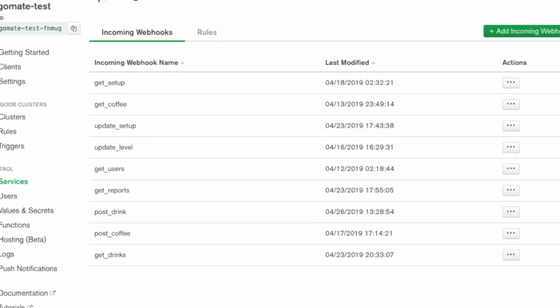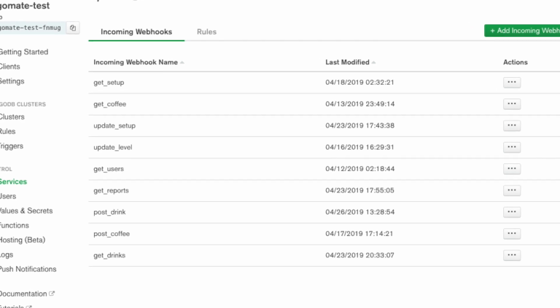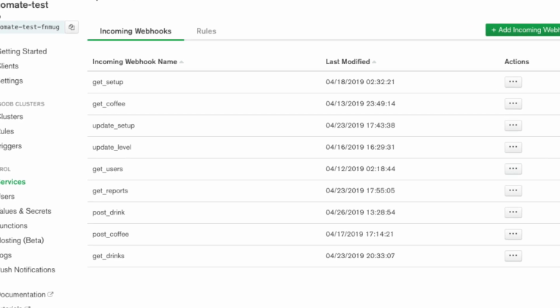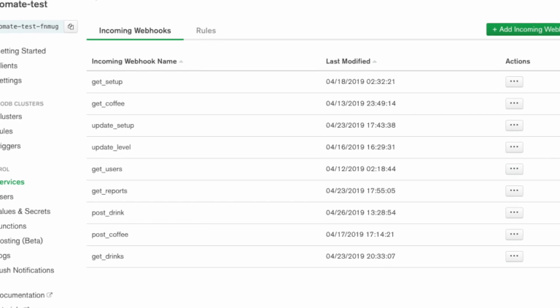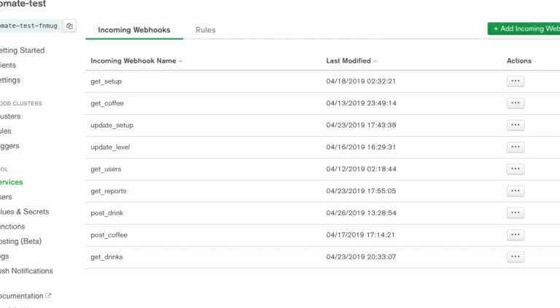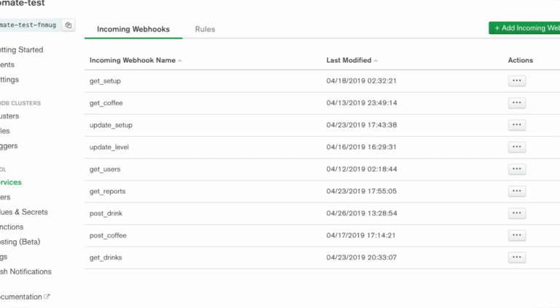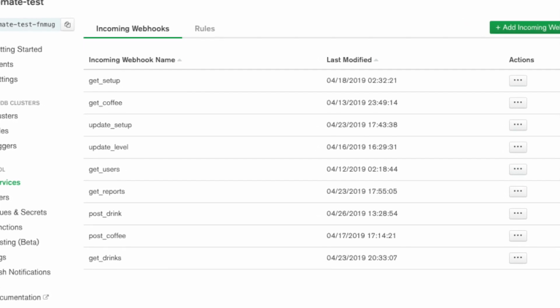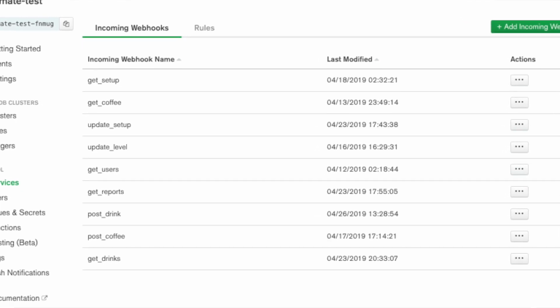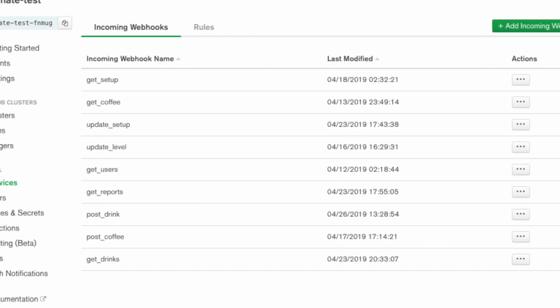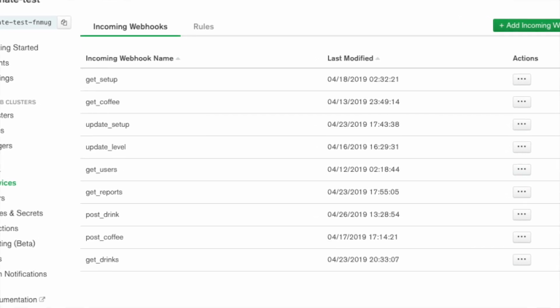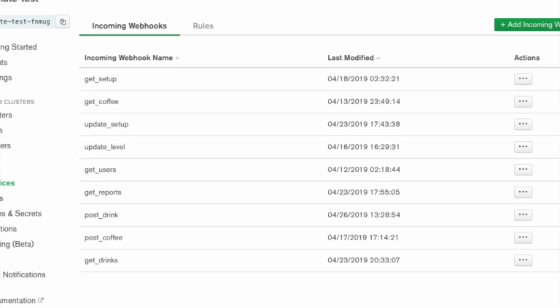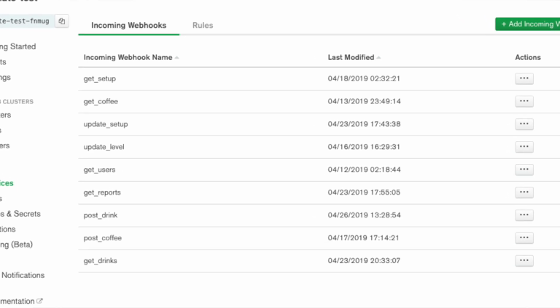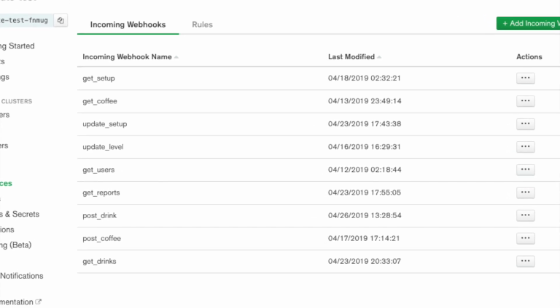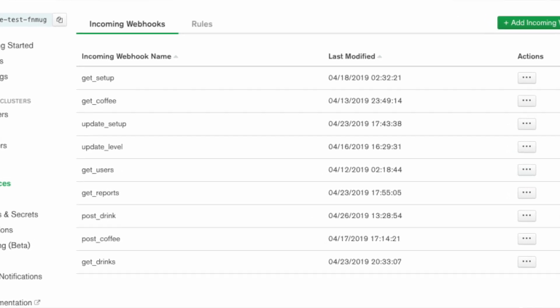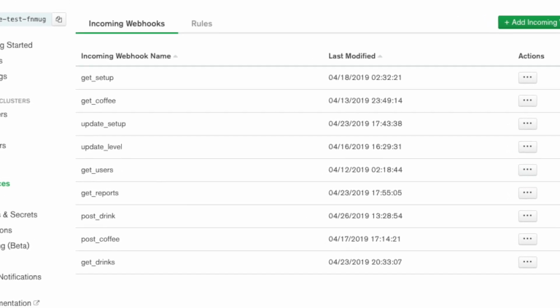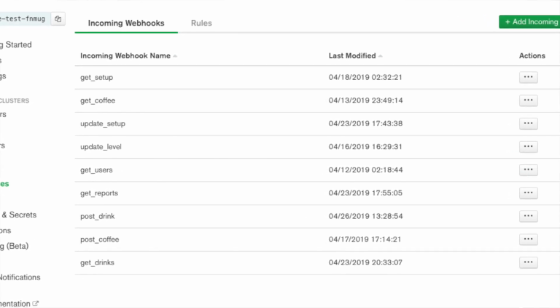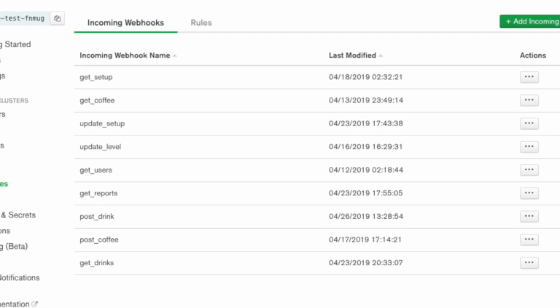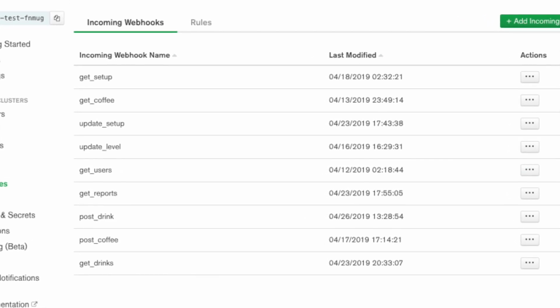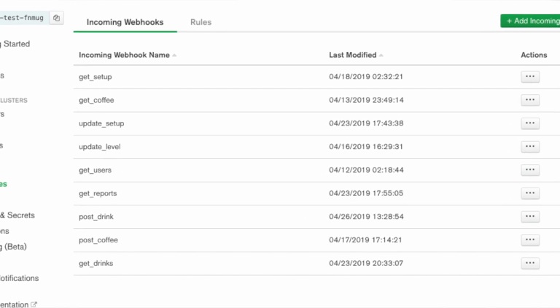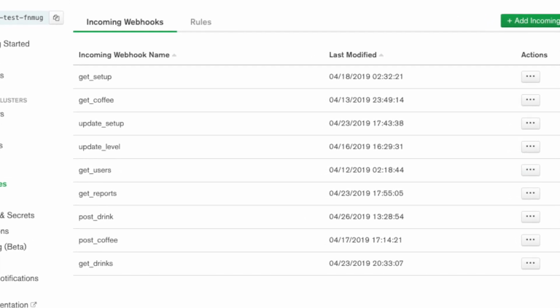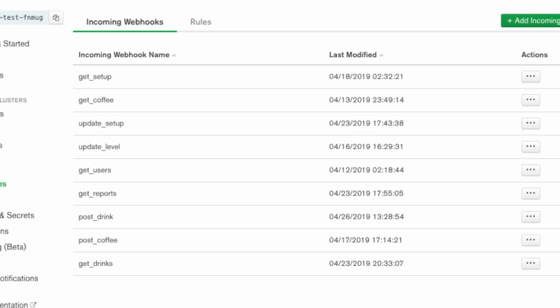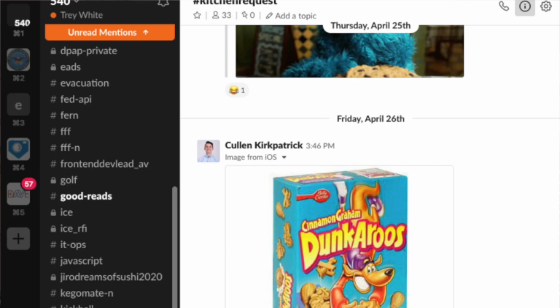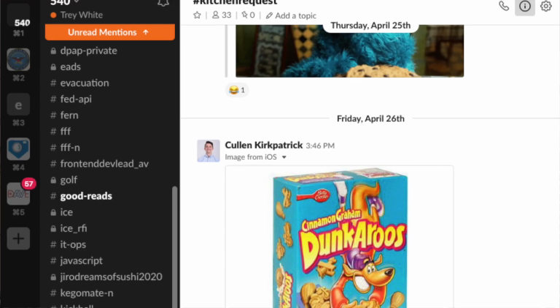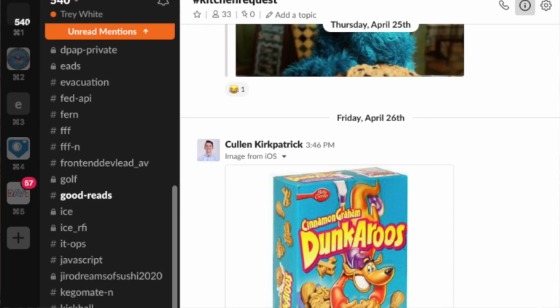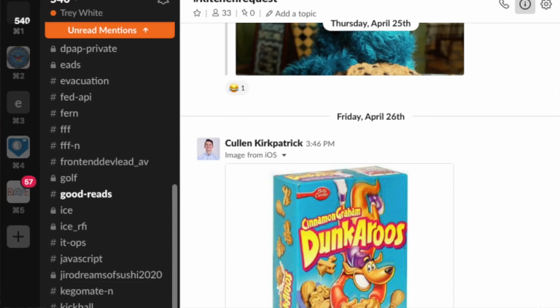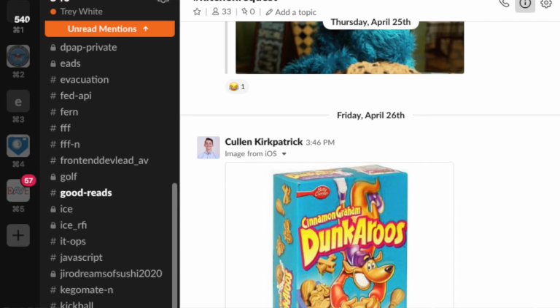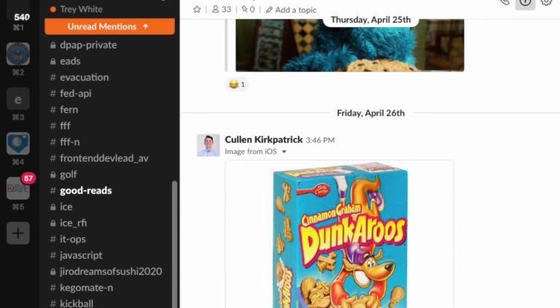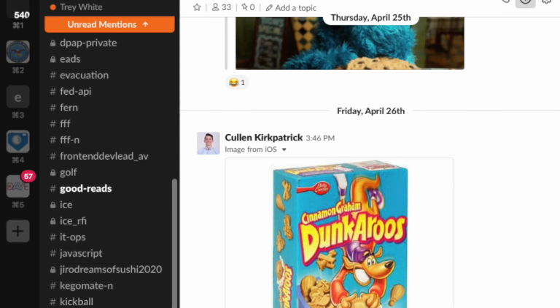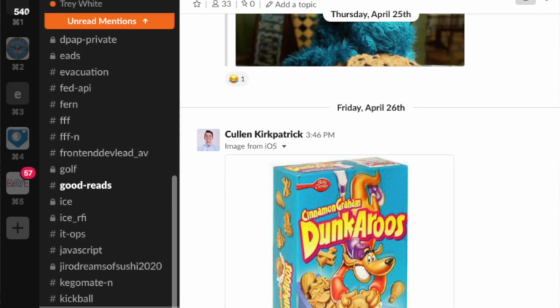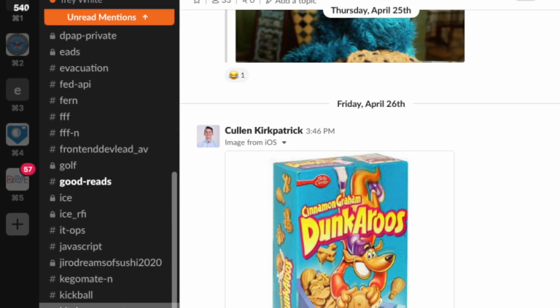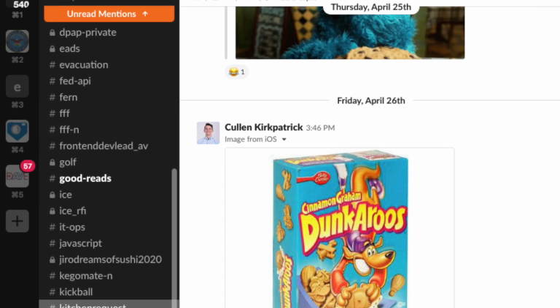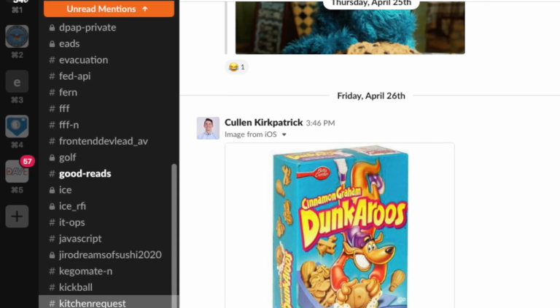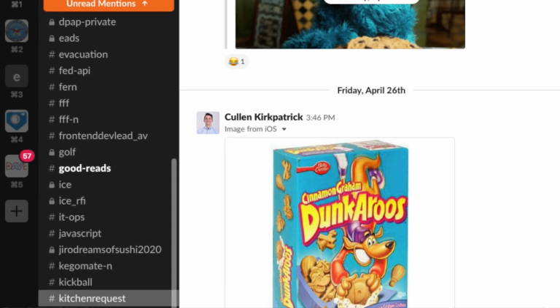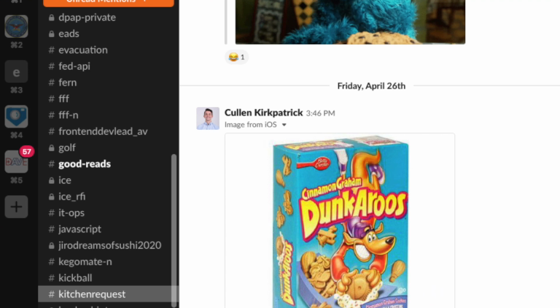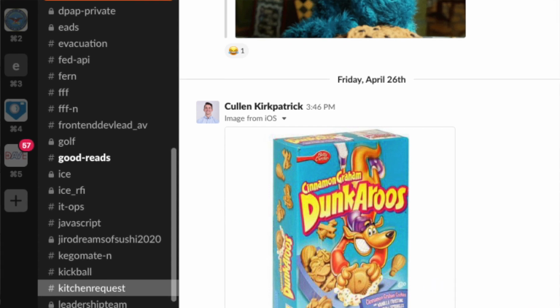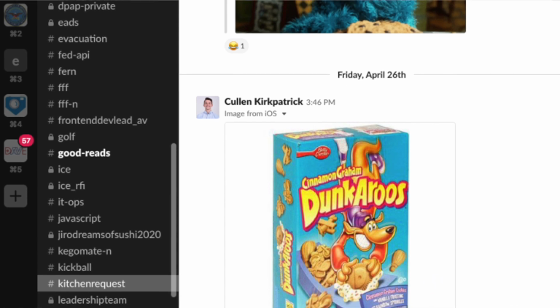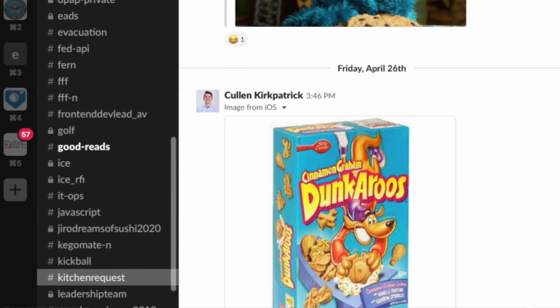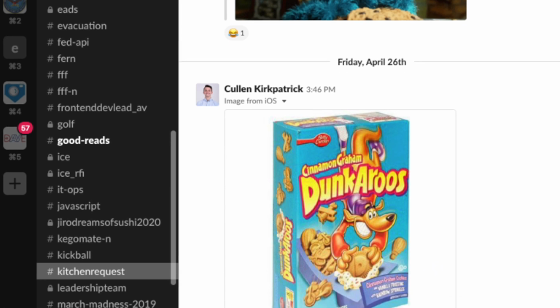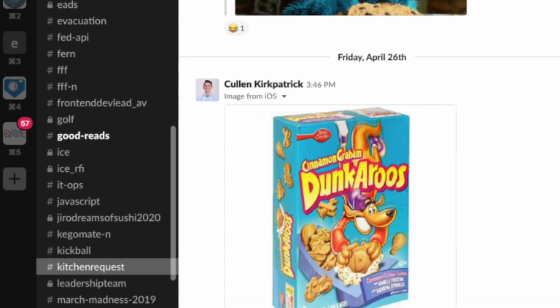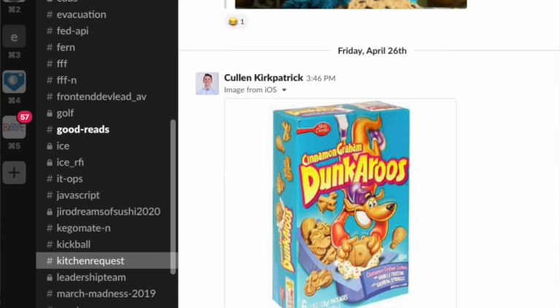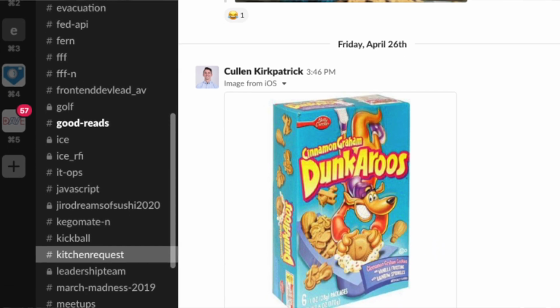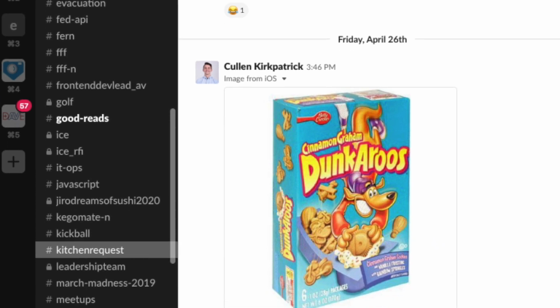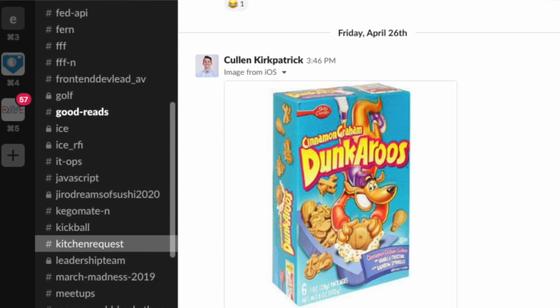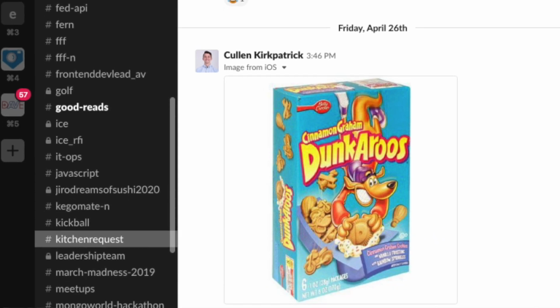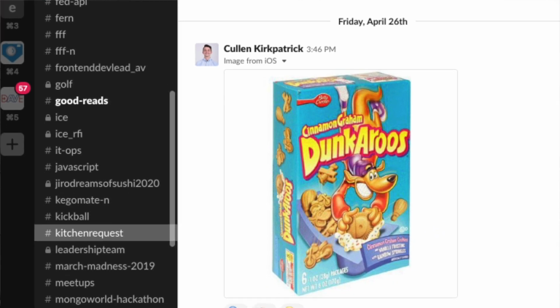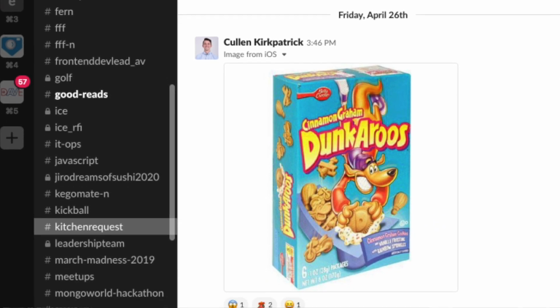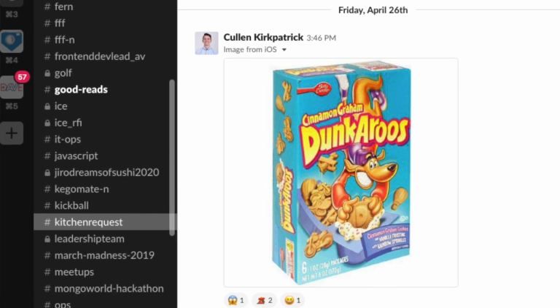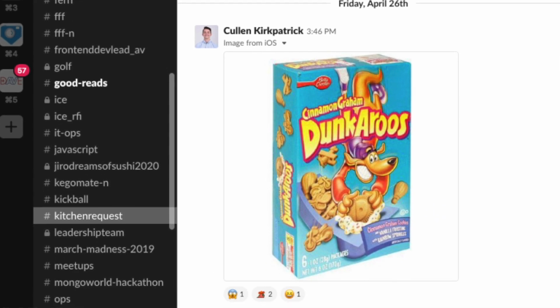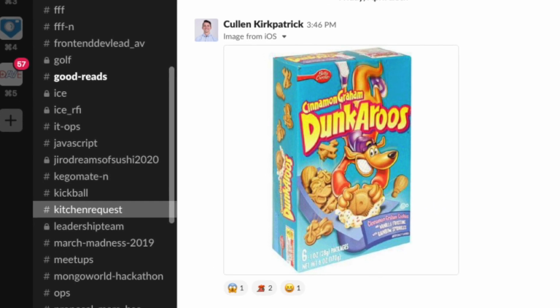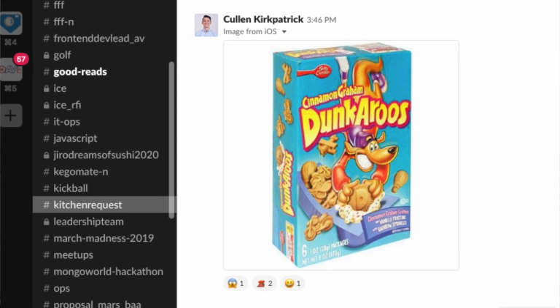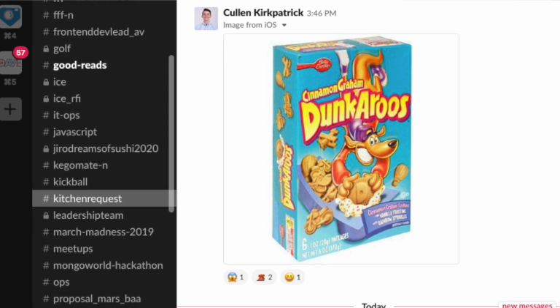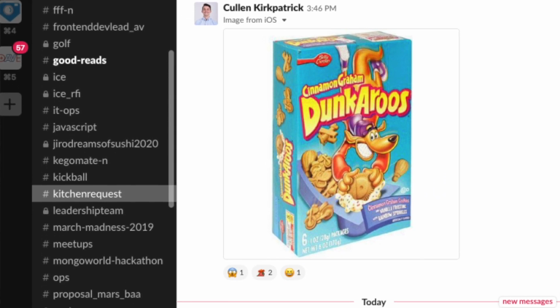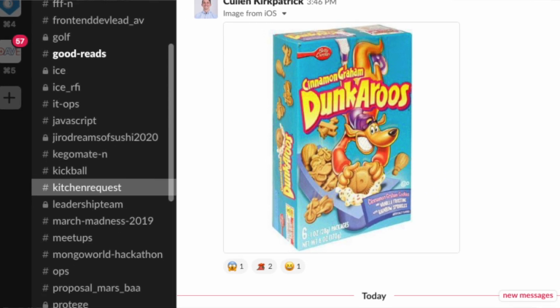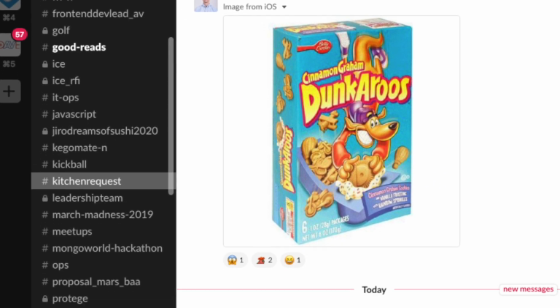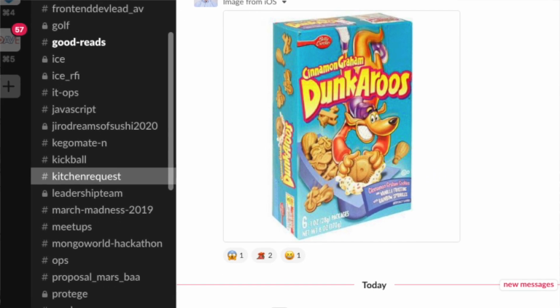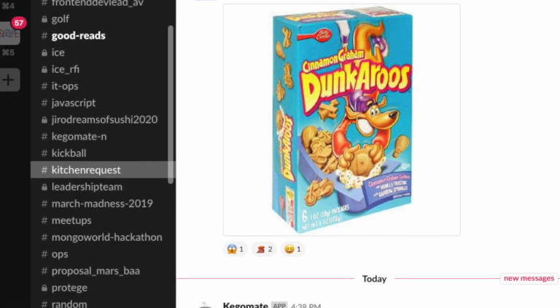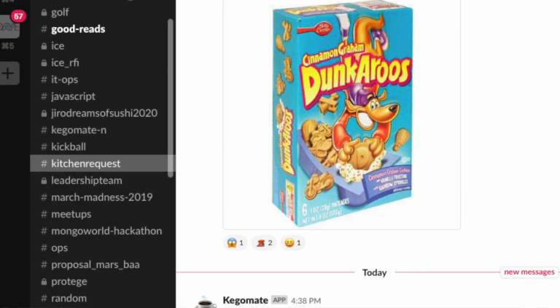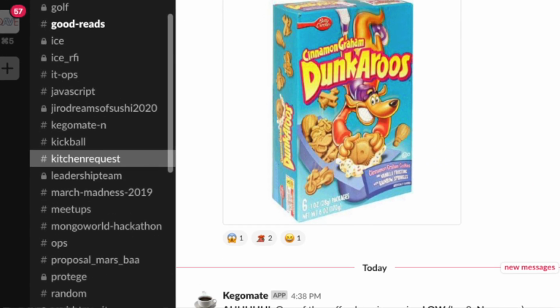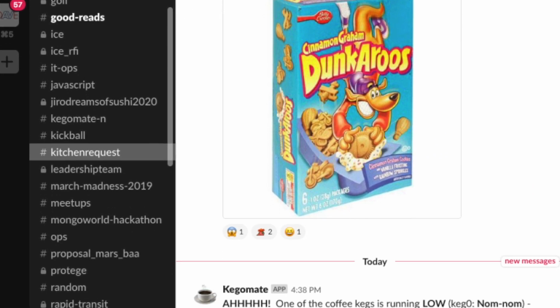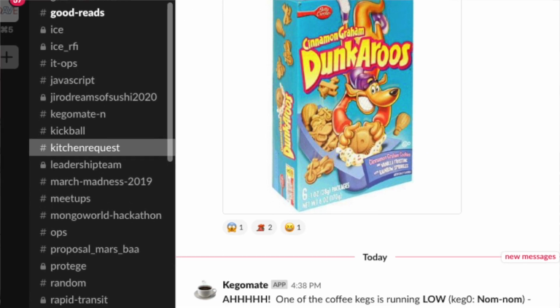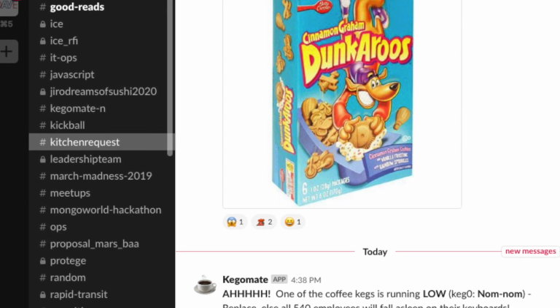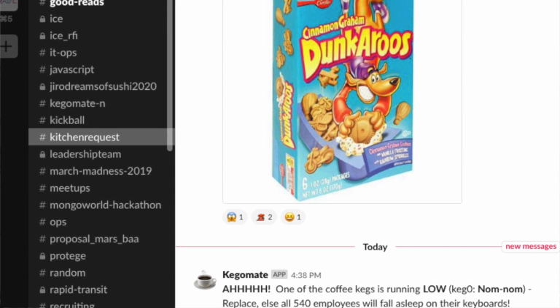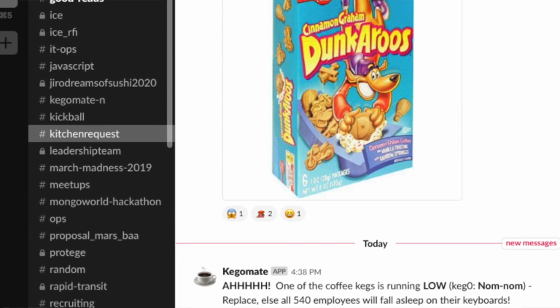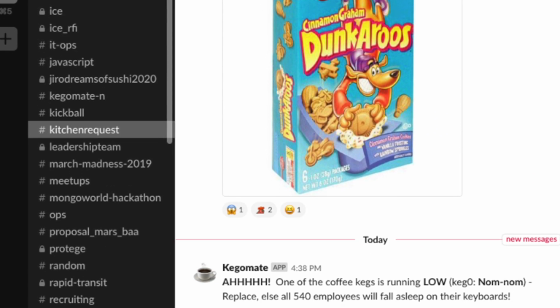Additionally, we built a Stitch function to detect when a coffee keg is running low, which will send a message to a corporate Slack channel using an incoming webhook.